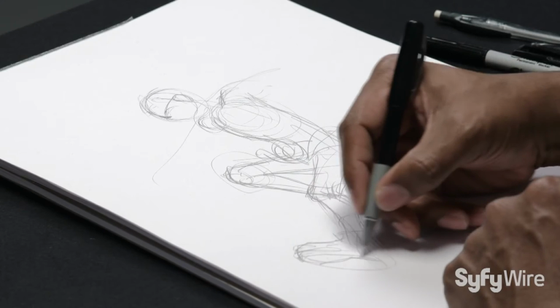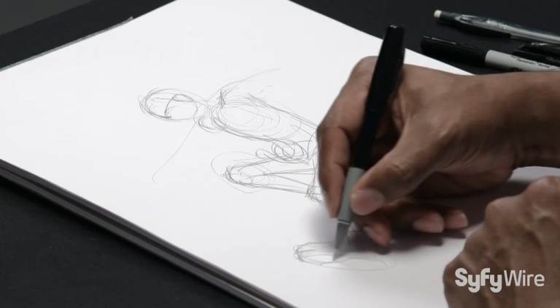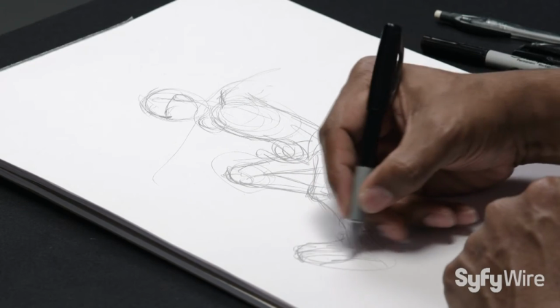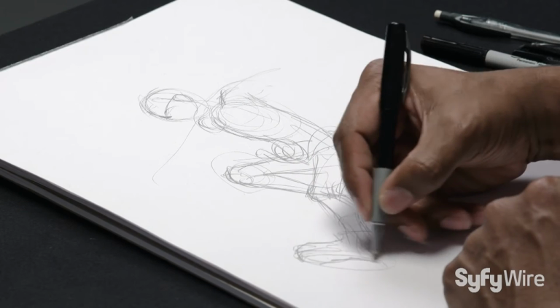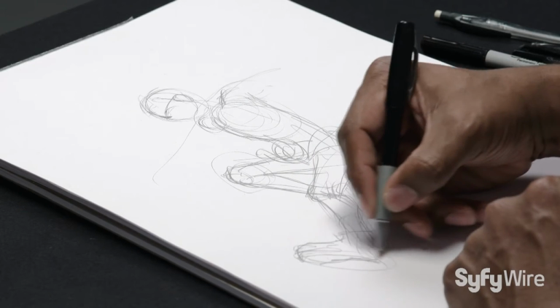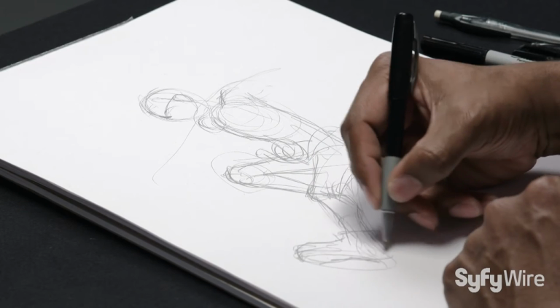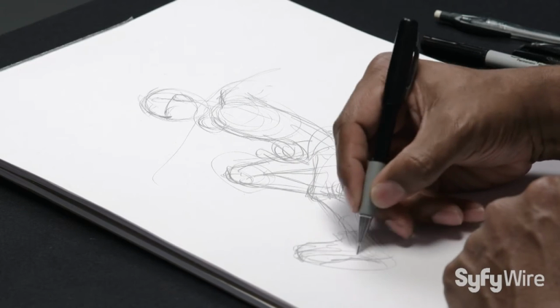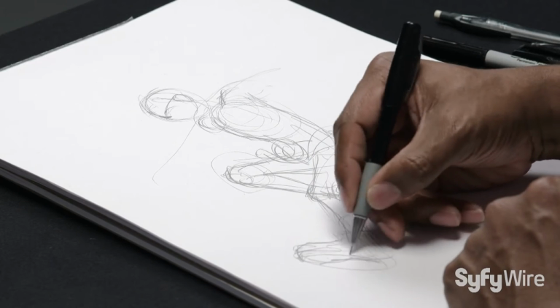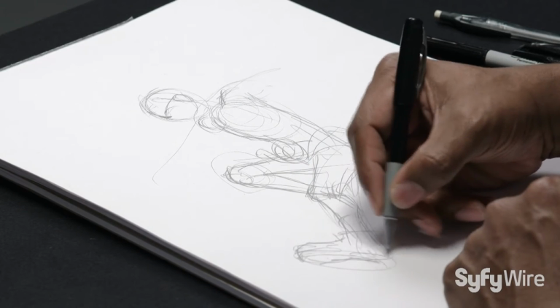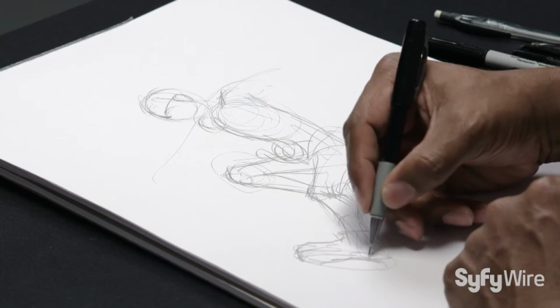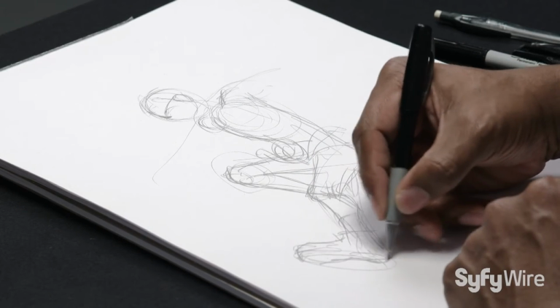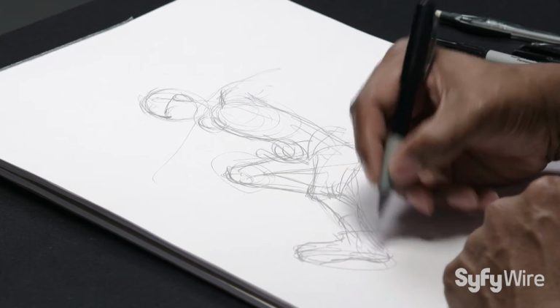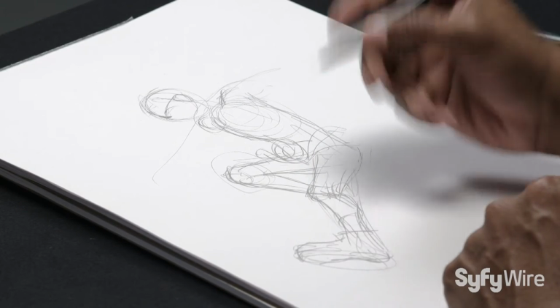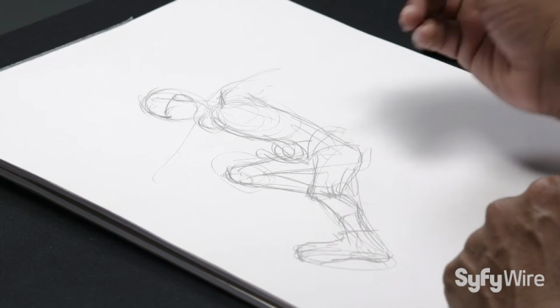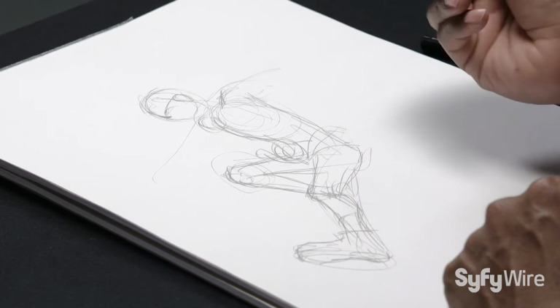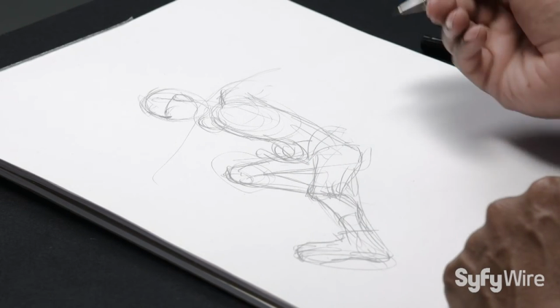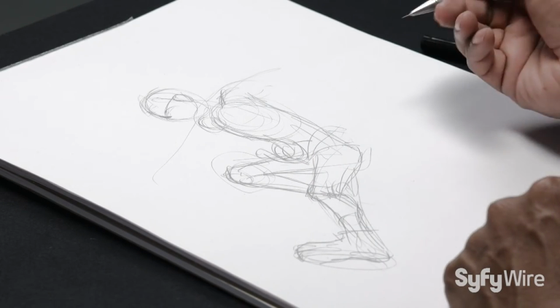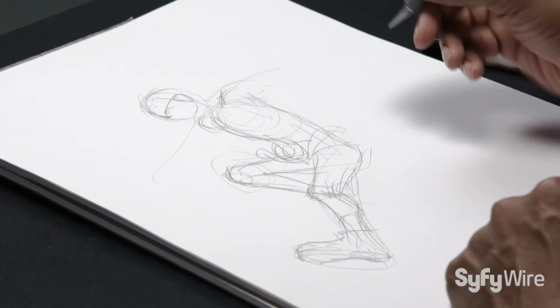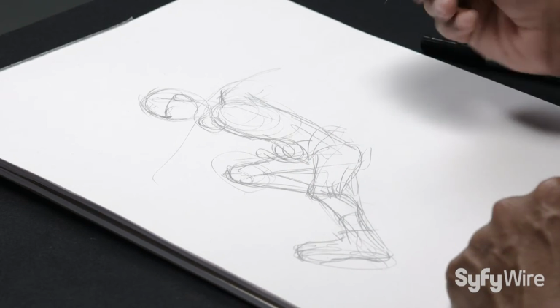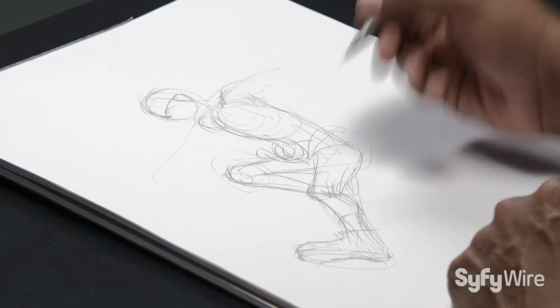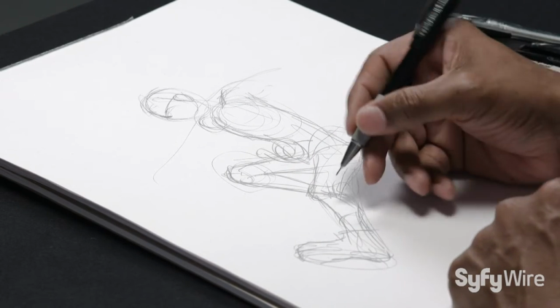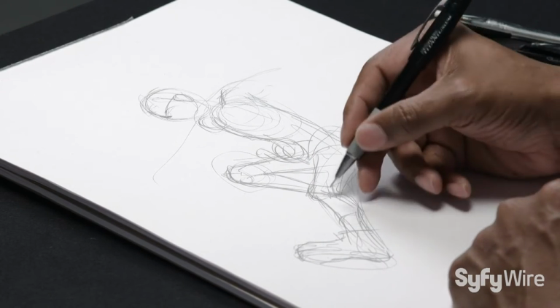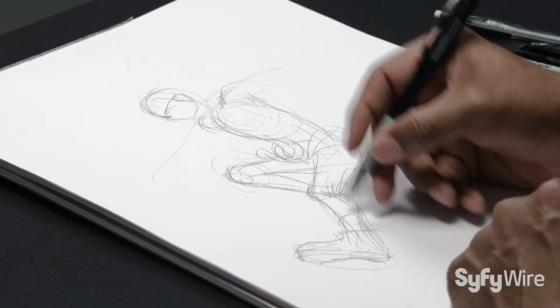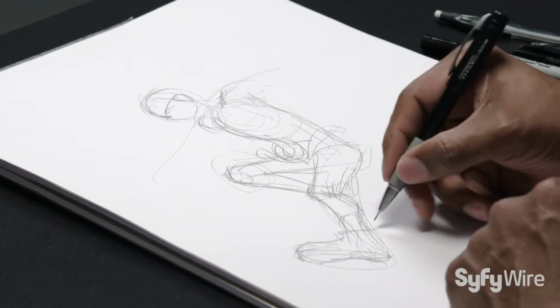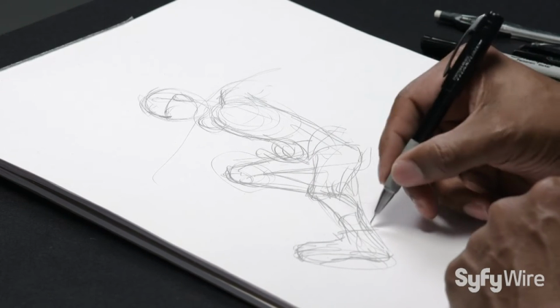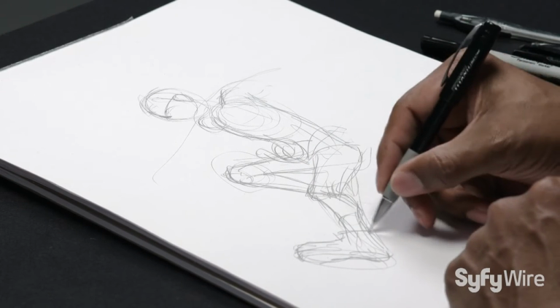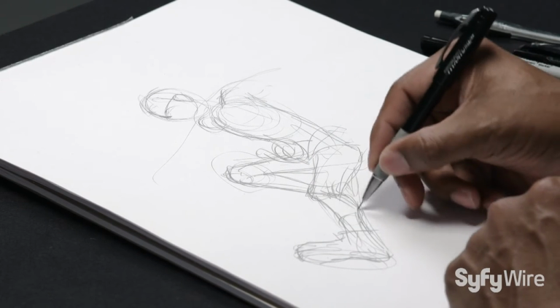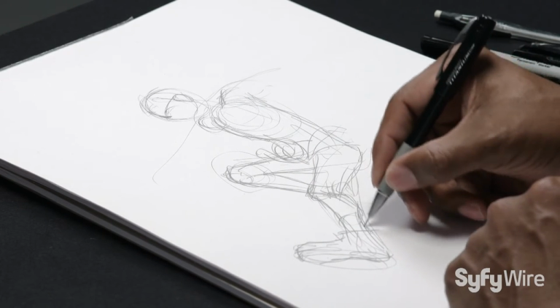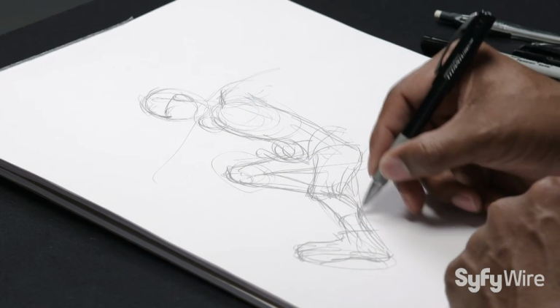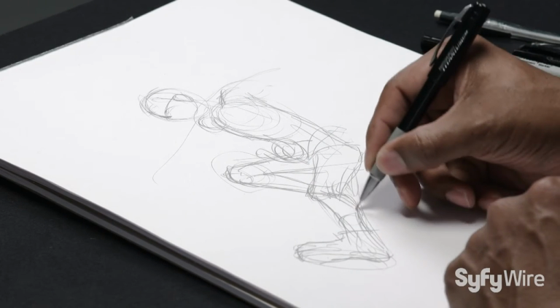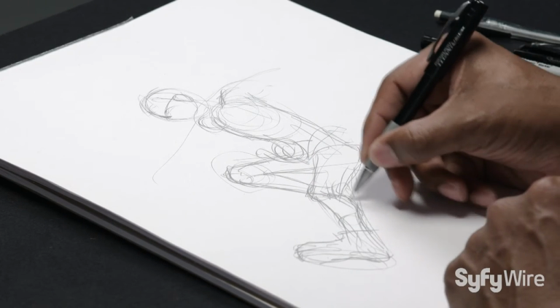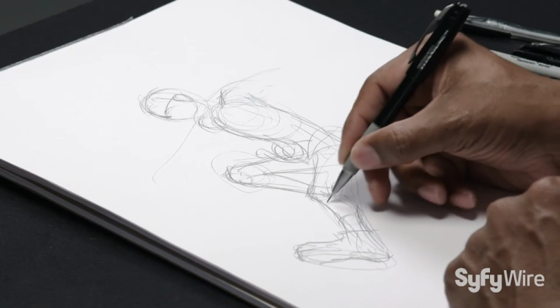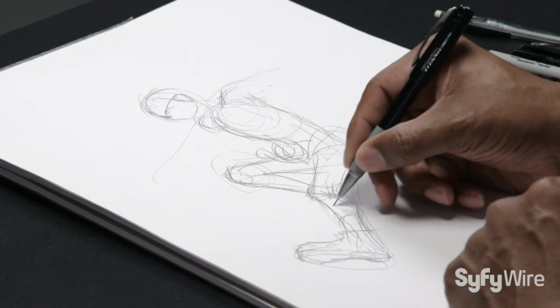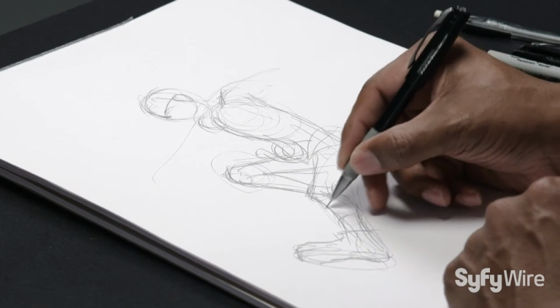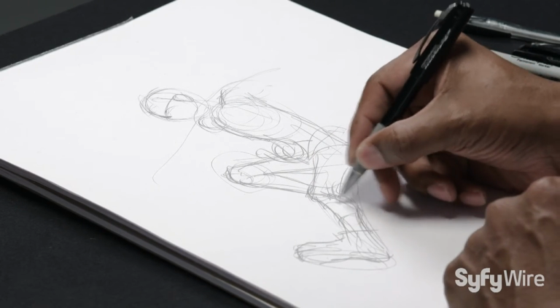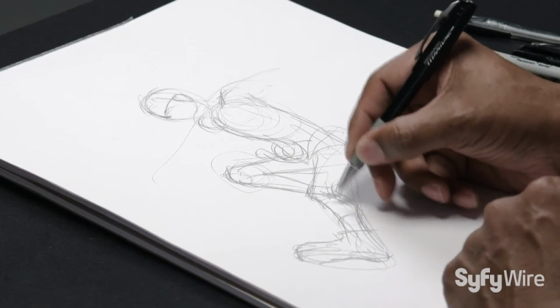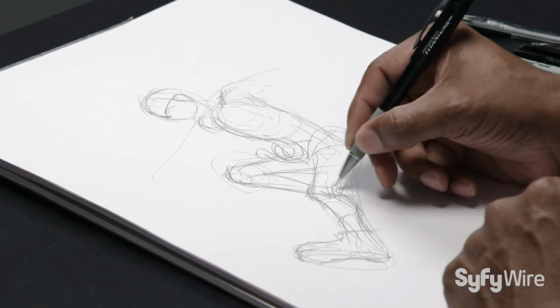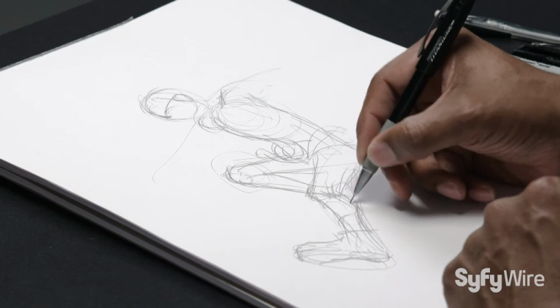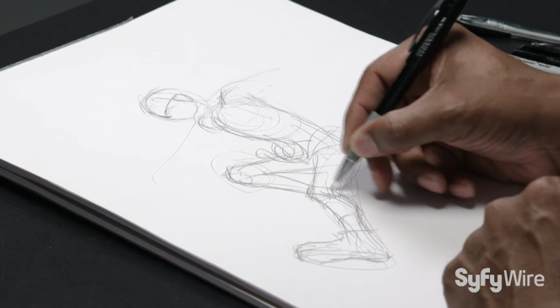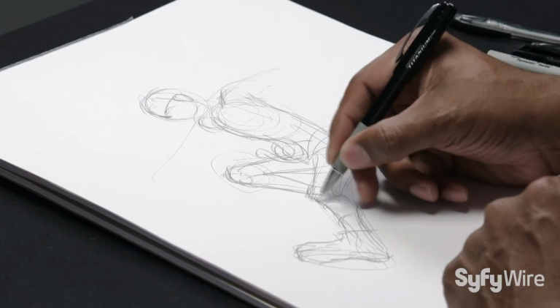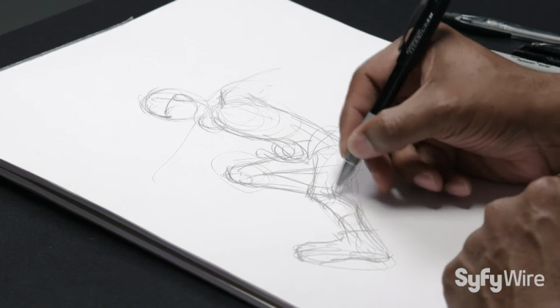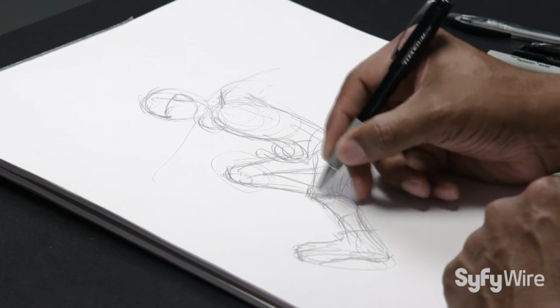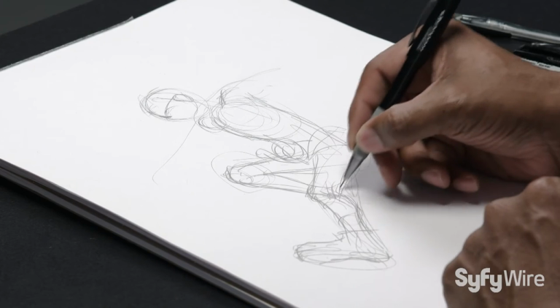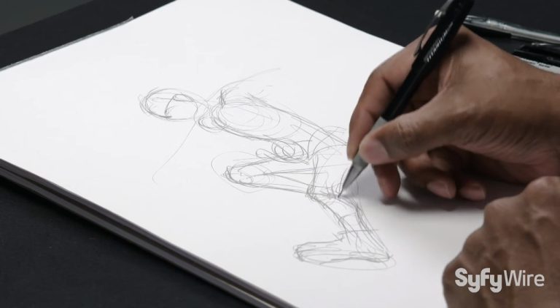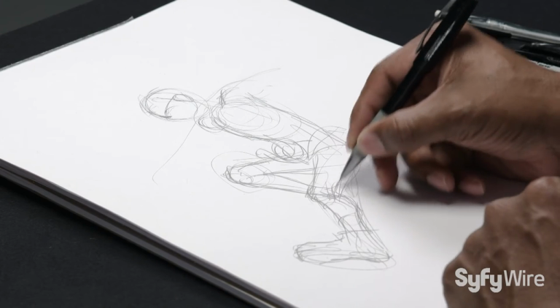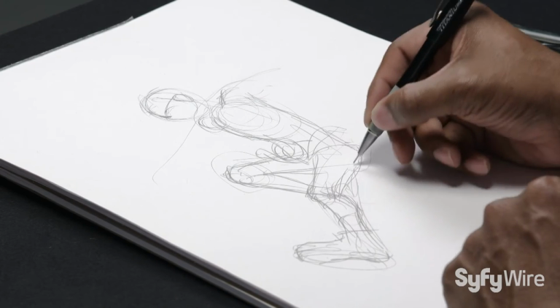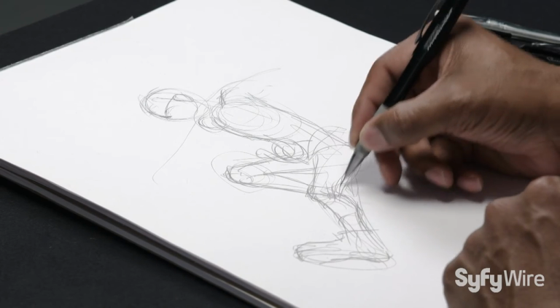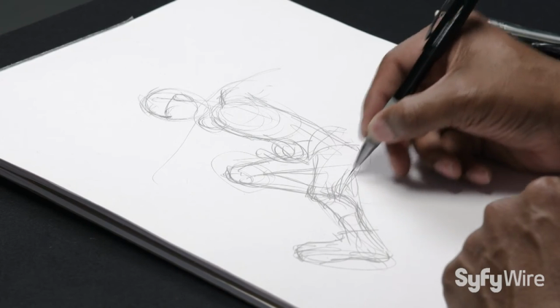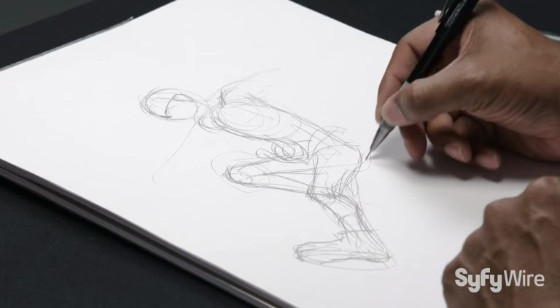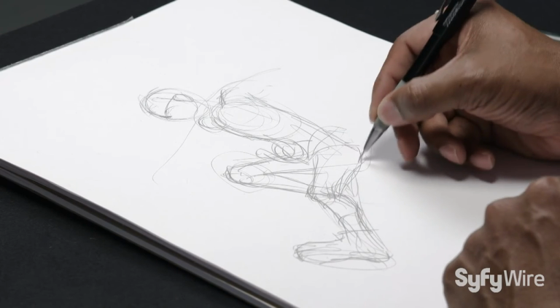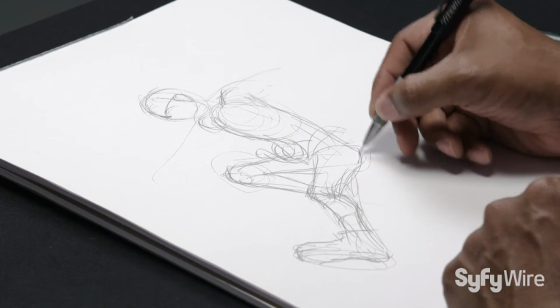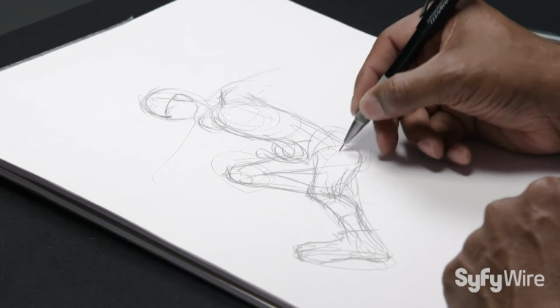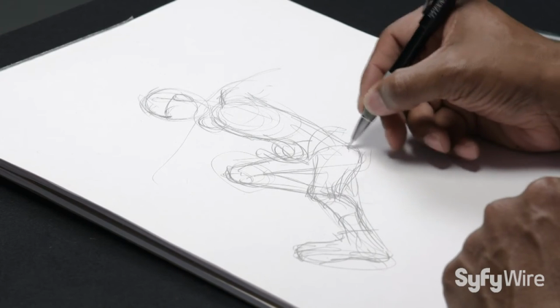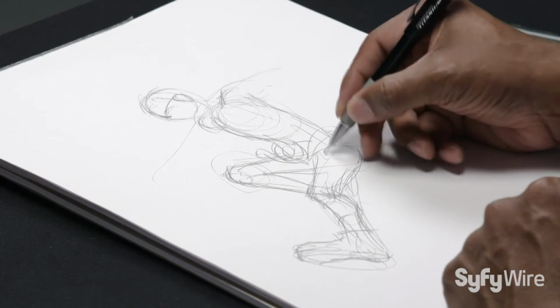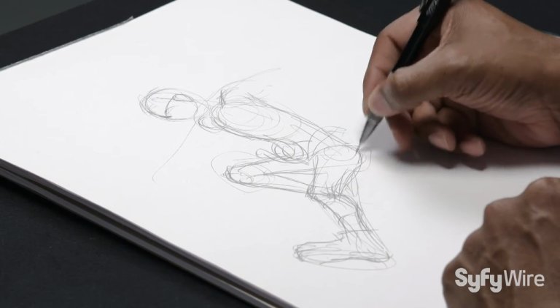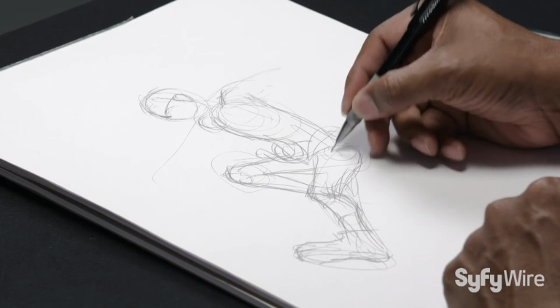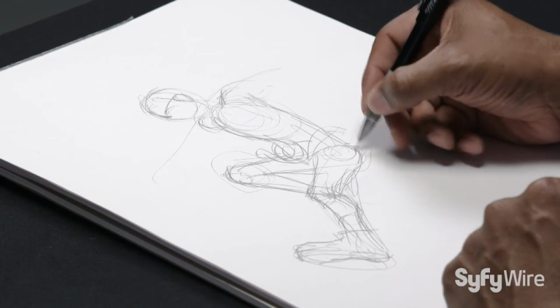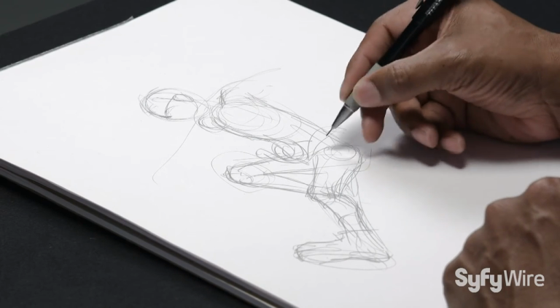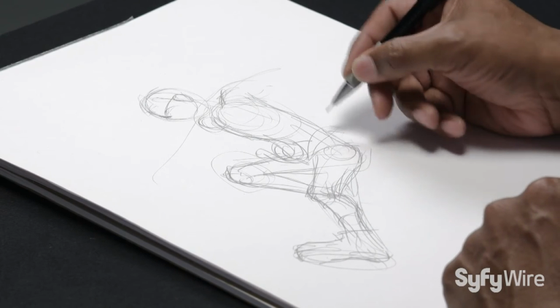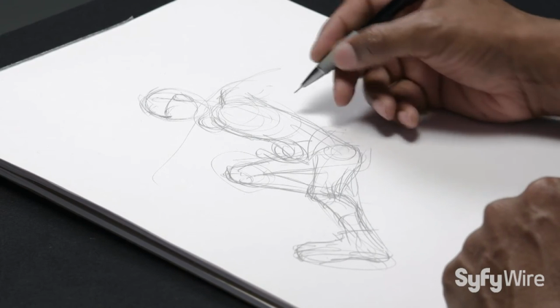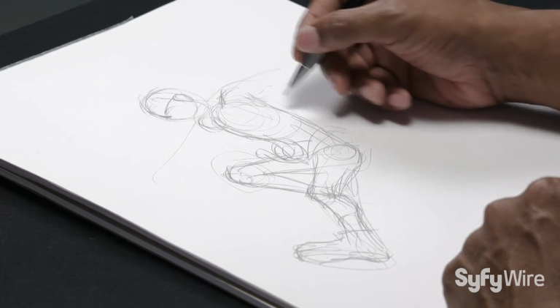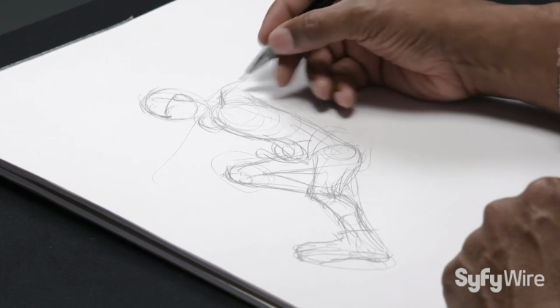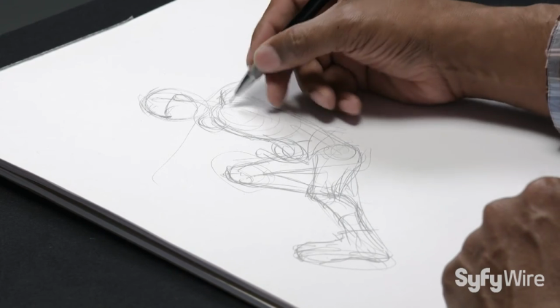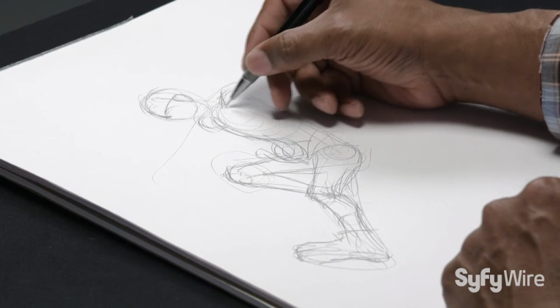Once I have the initial idea, I start to shape things. It becomes more about cylinders and spheres.